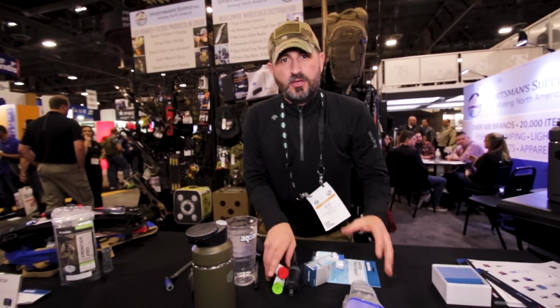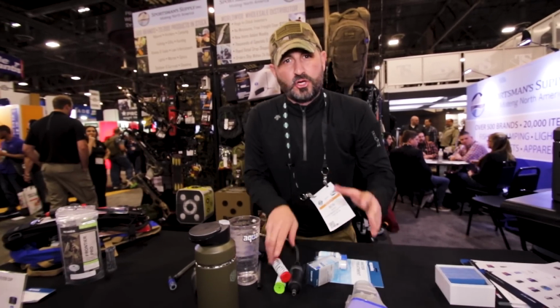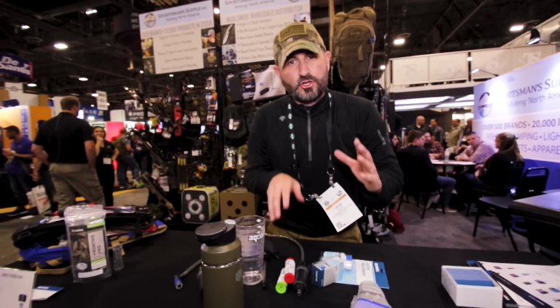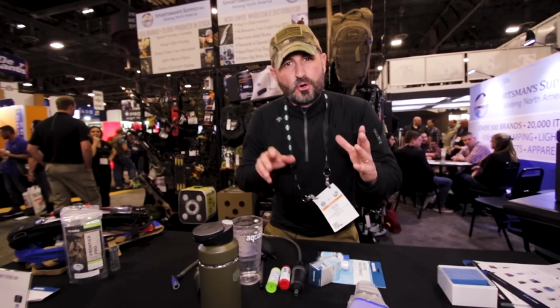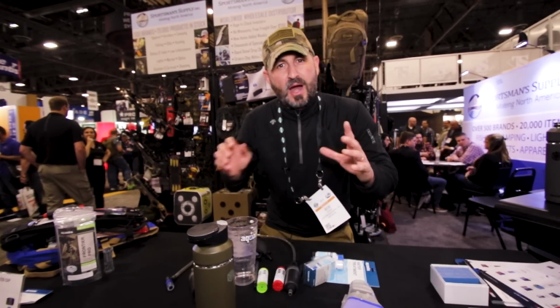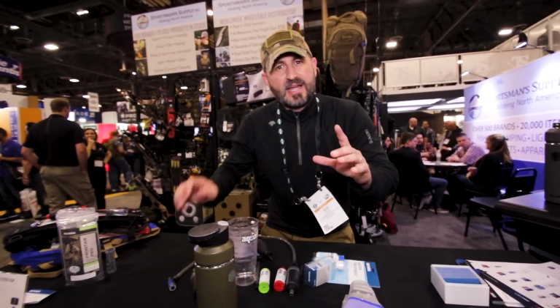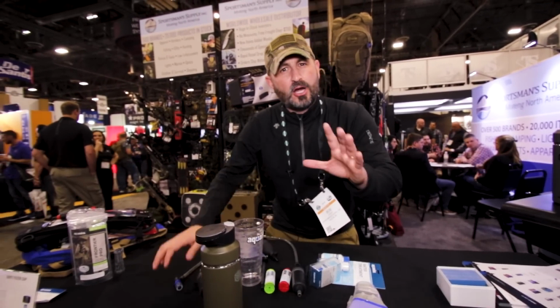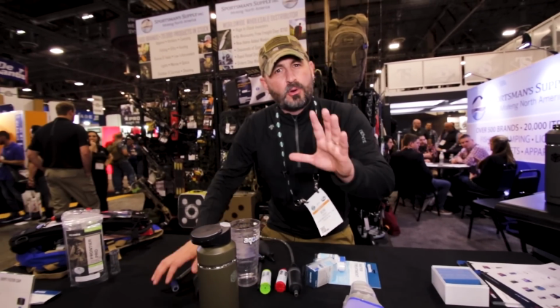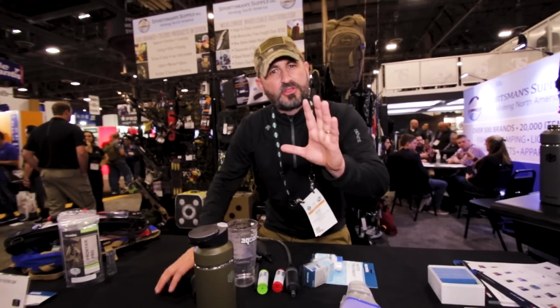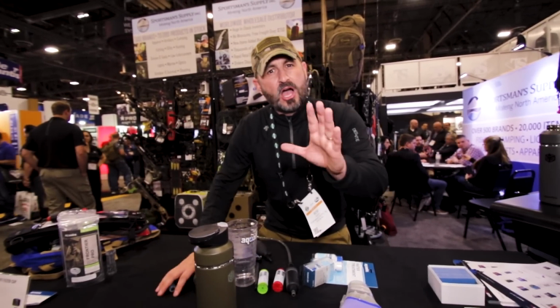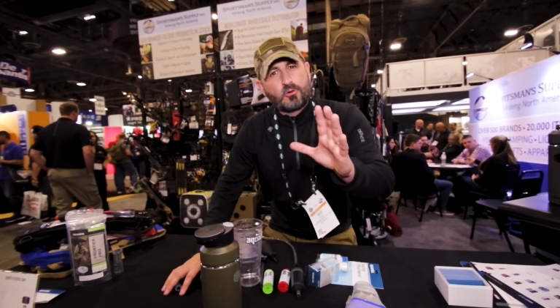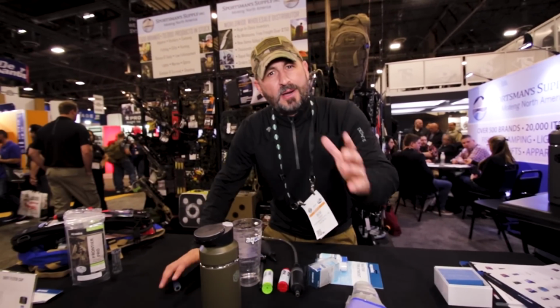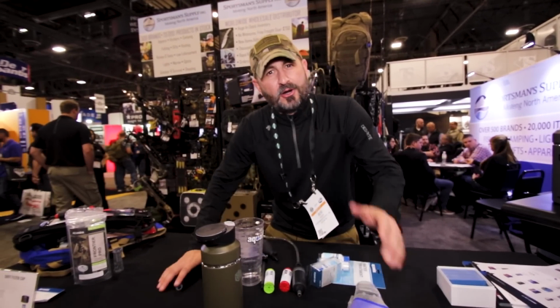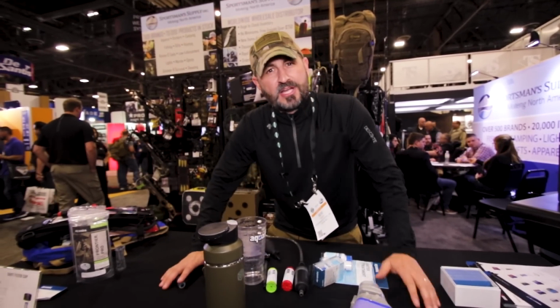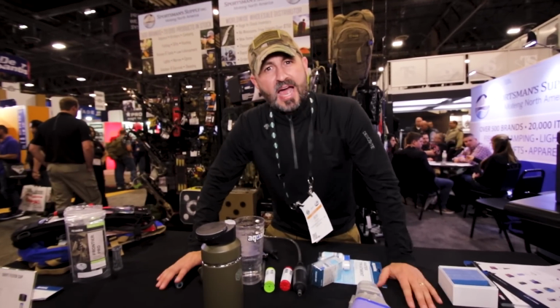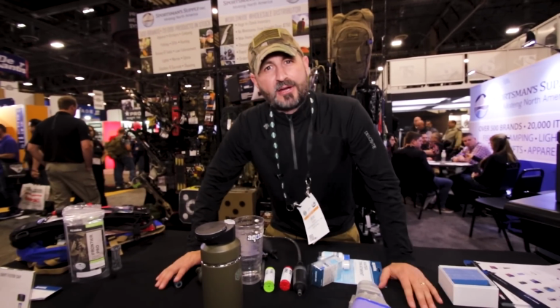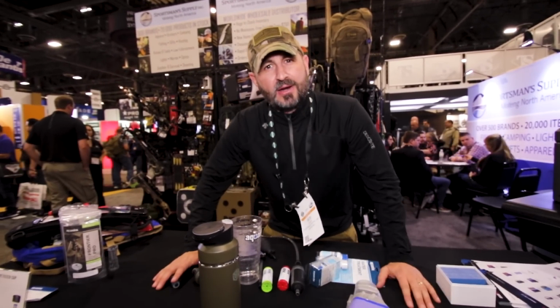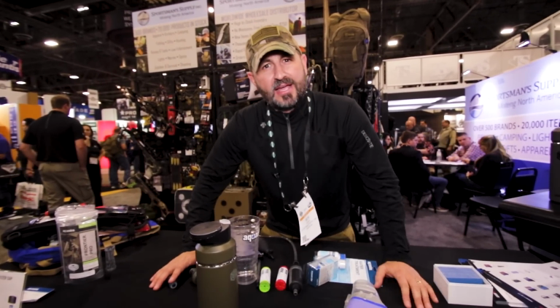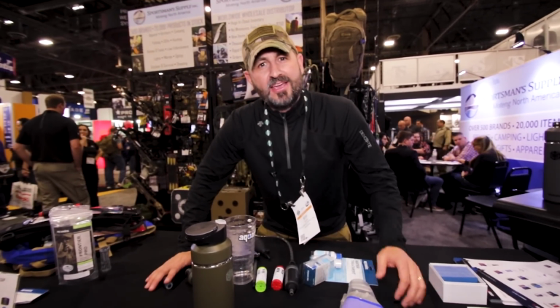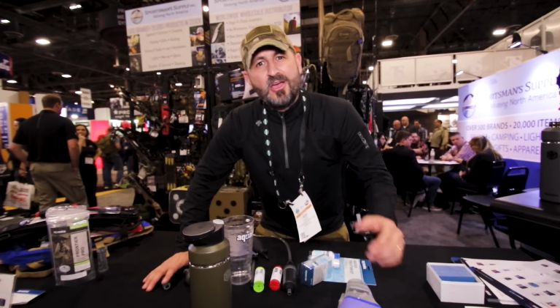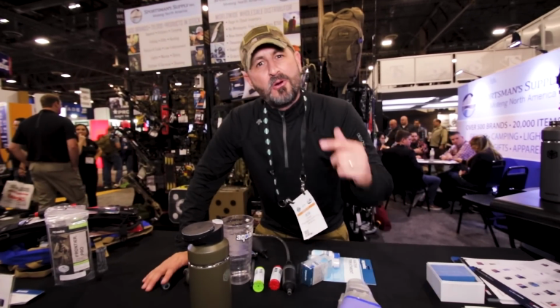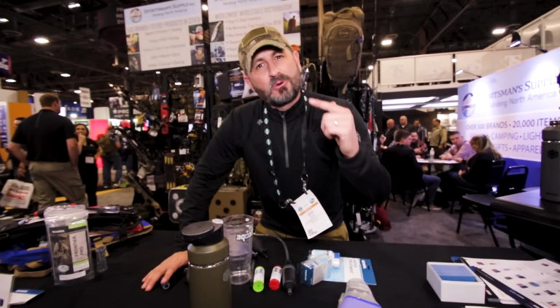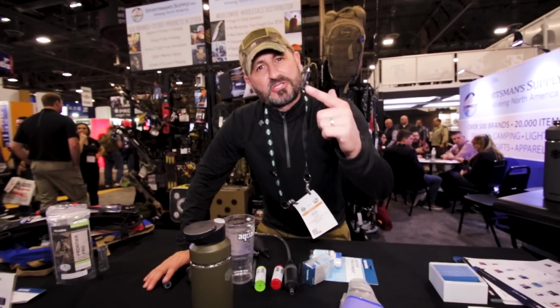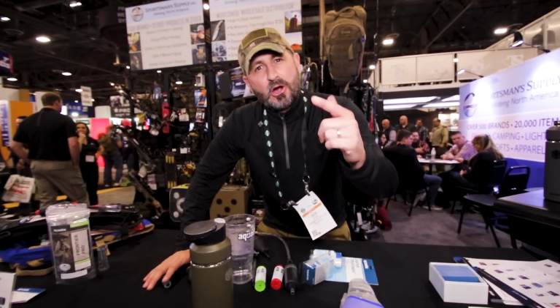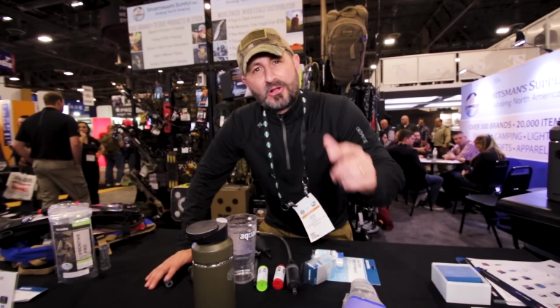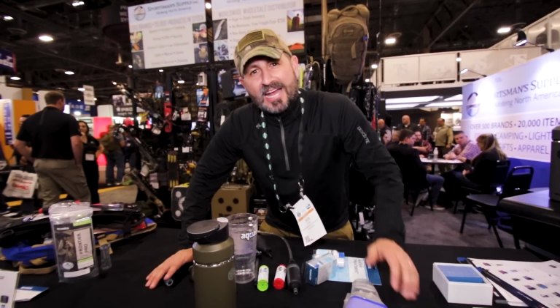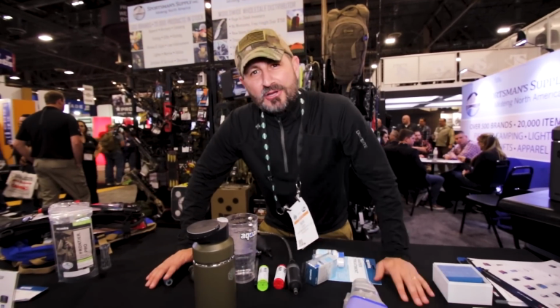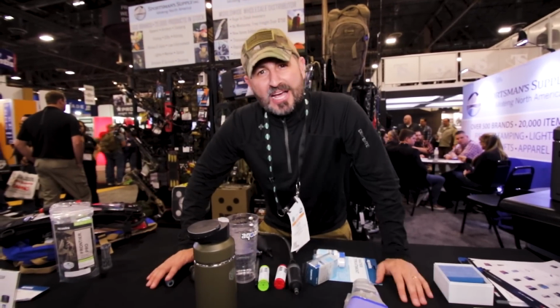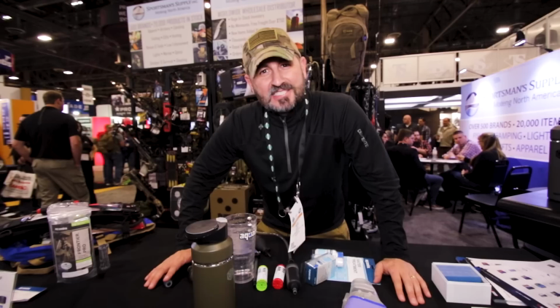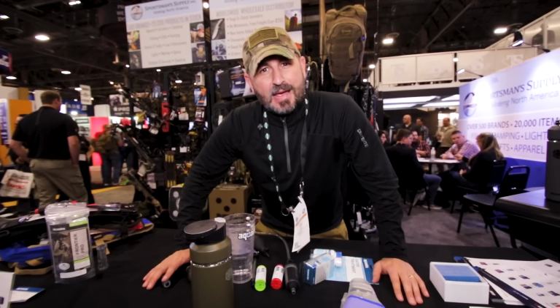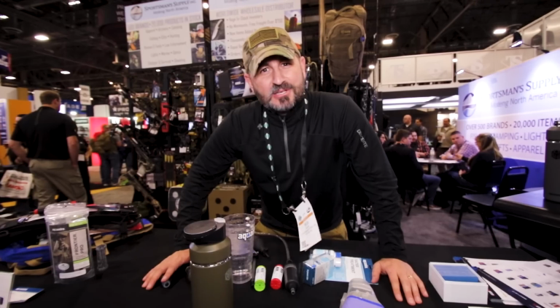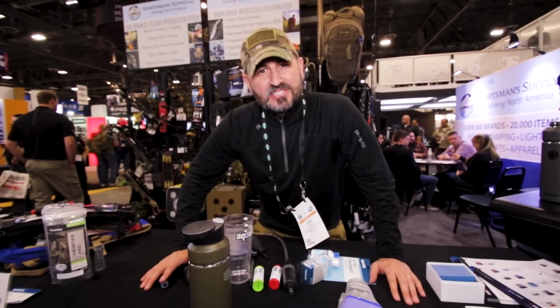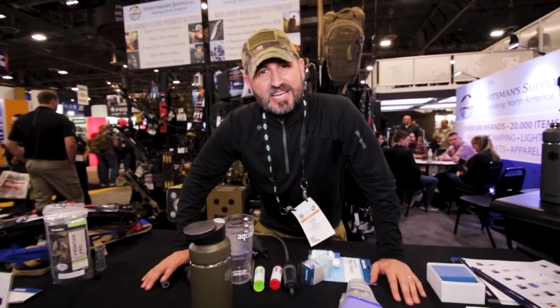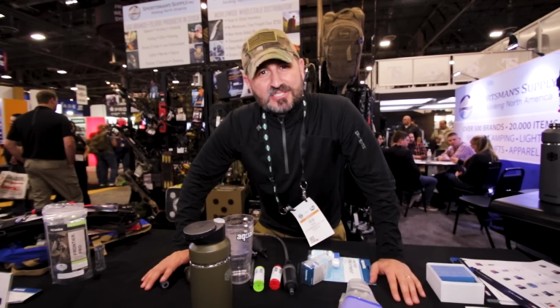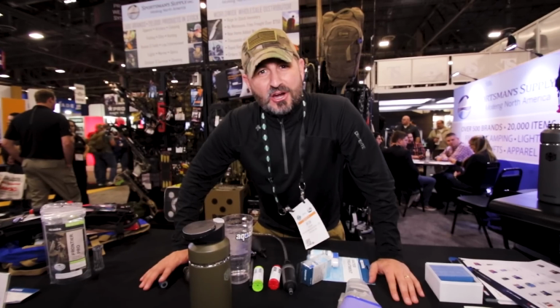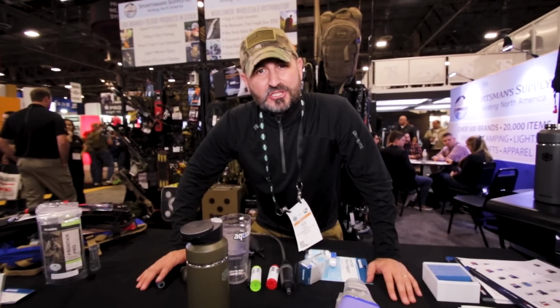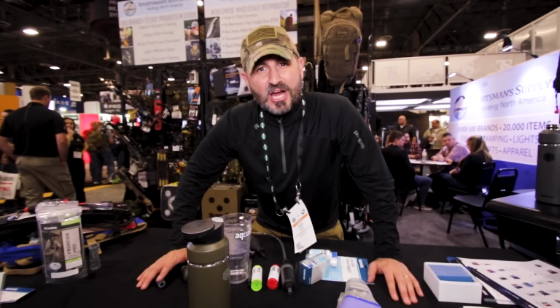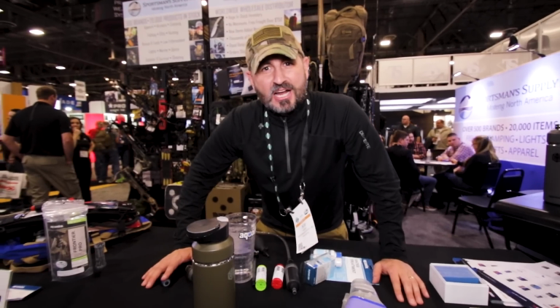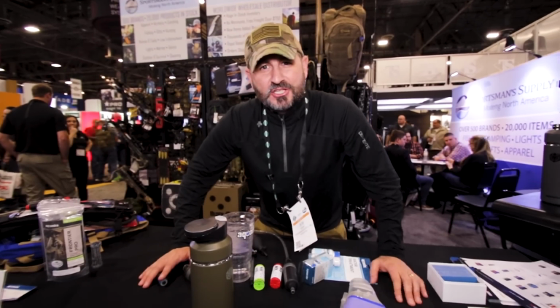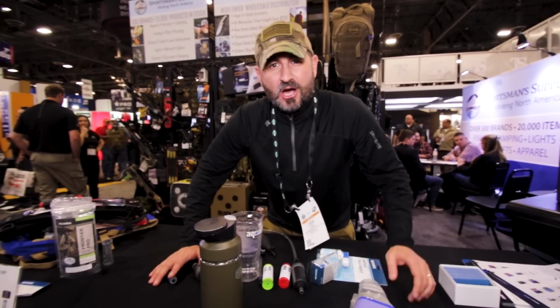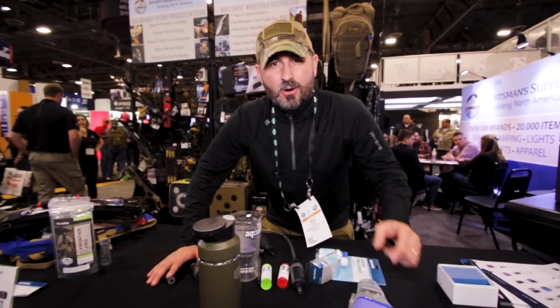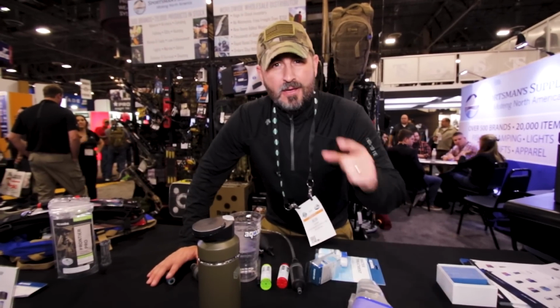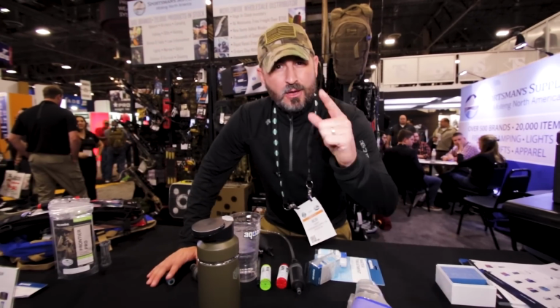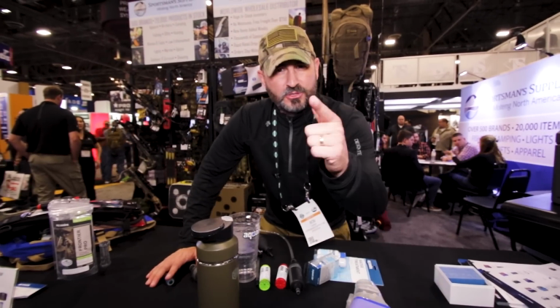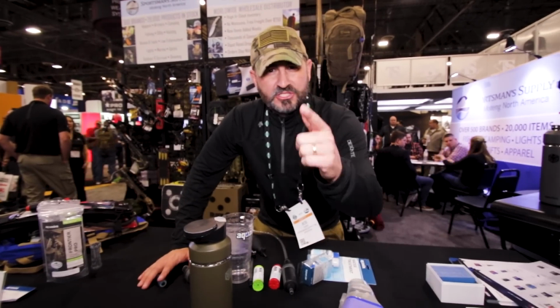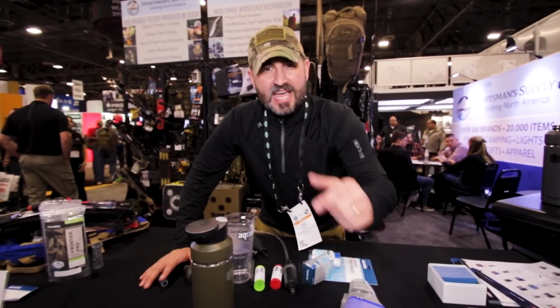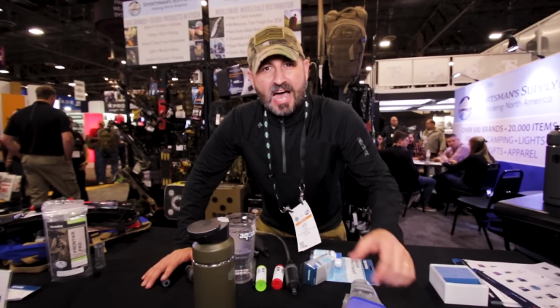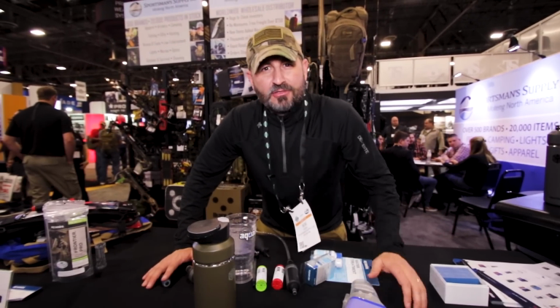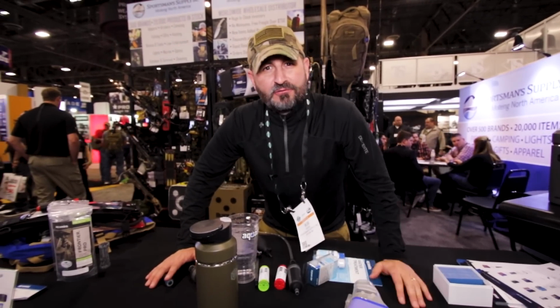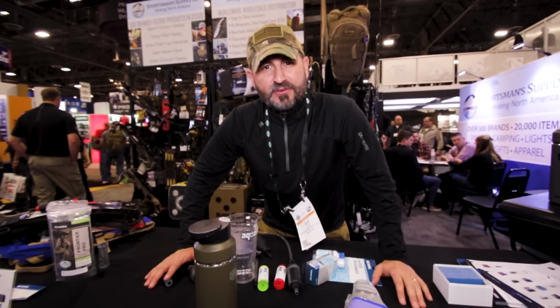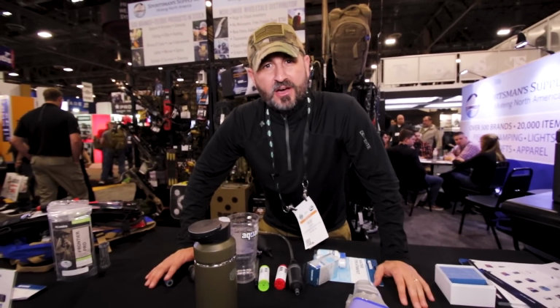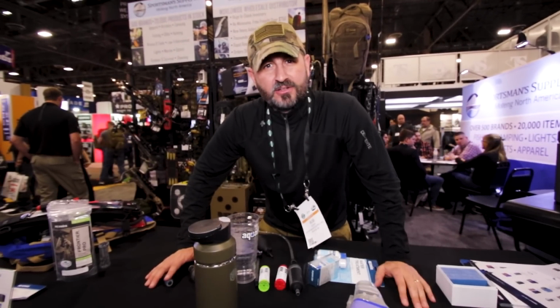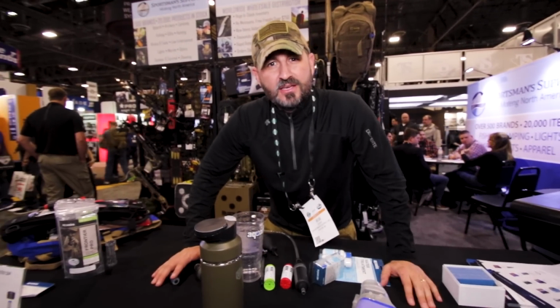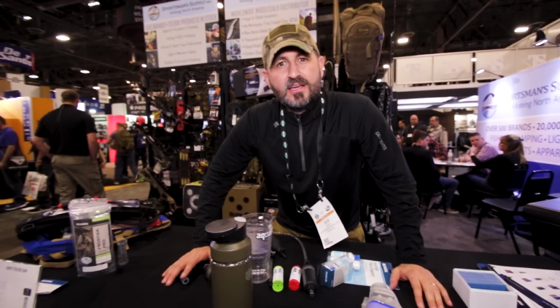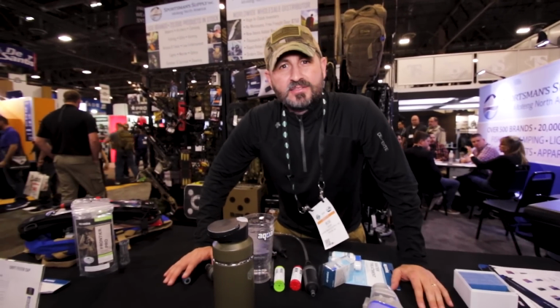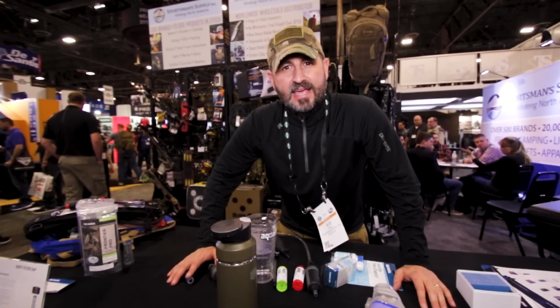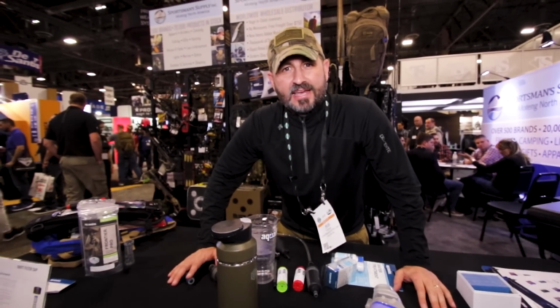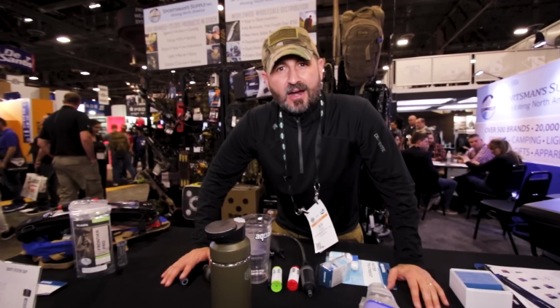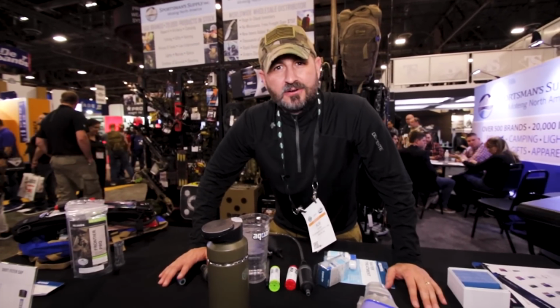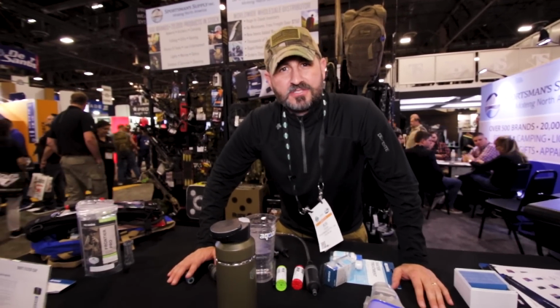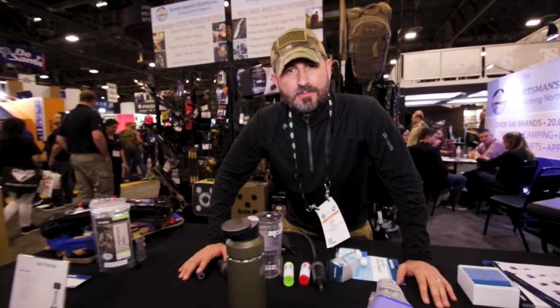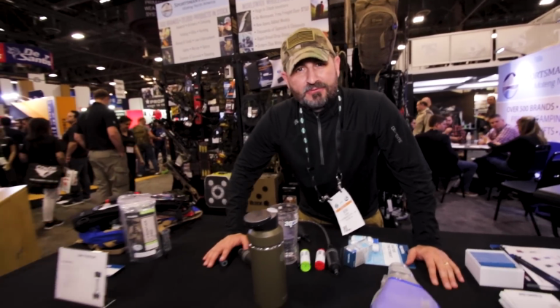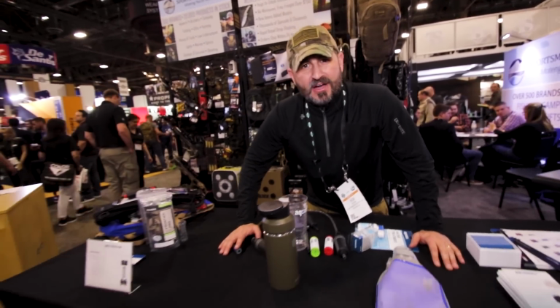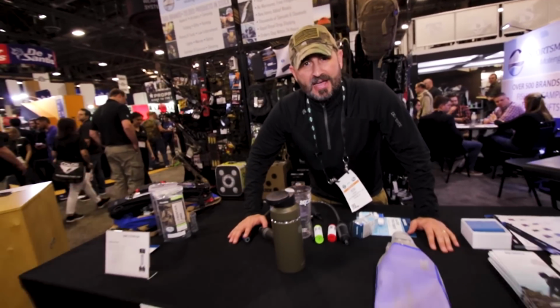You can do it right here with Aquamira and GeigerRig. We're so glad you came to see us at SHOT Show — we'll see you out in the field. Take care. Semper Fi.